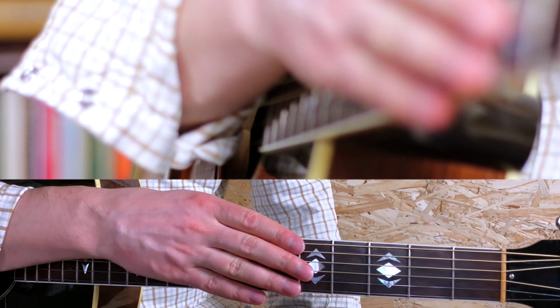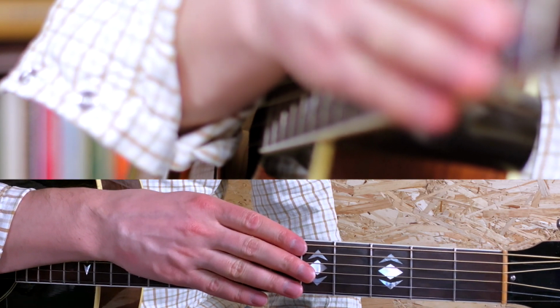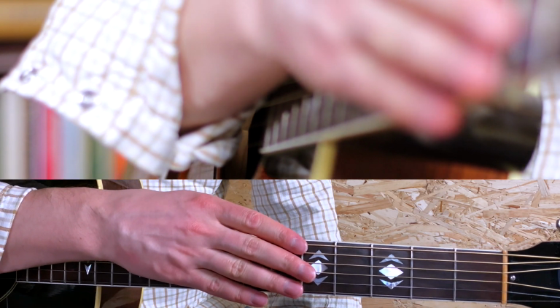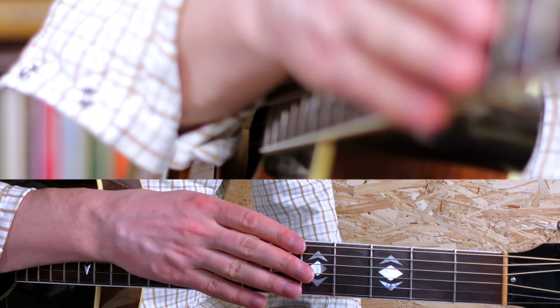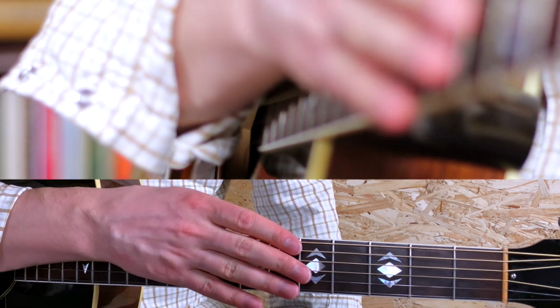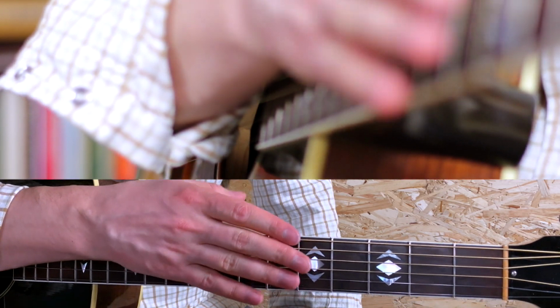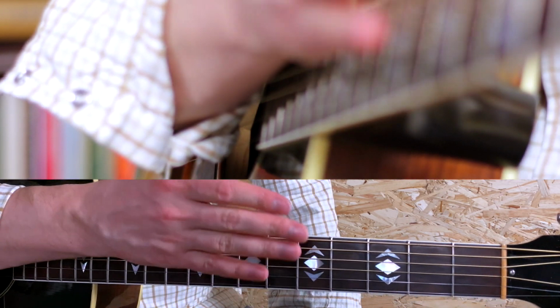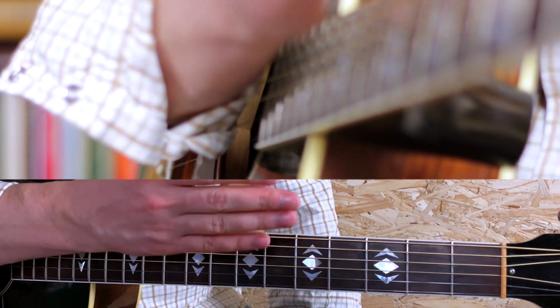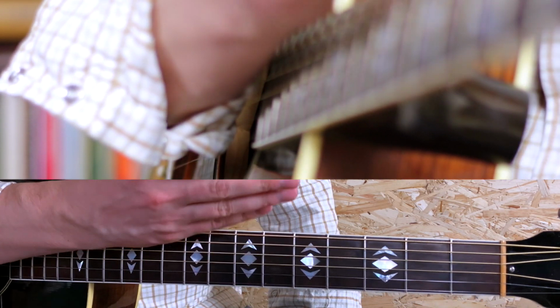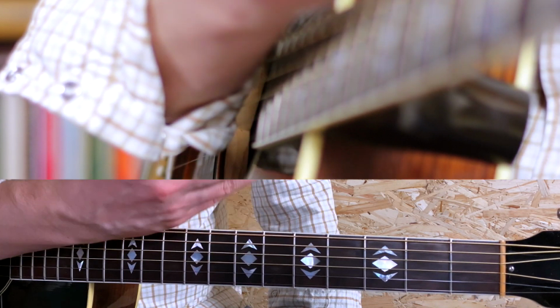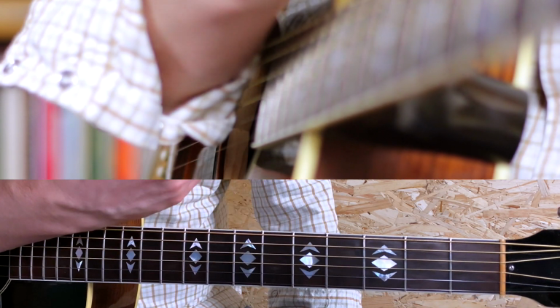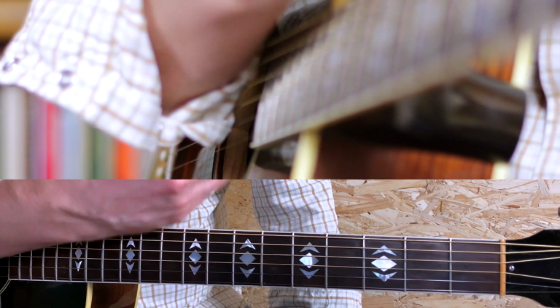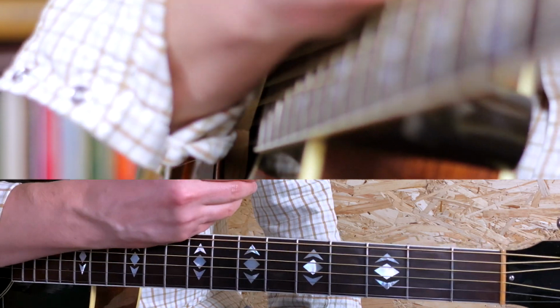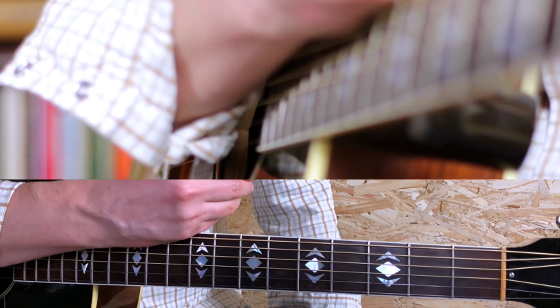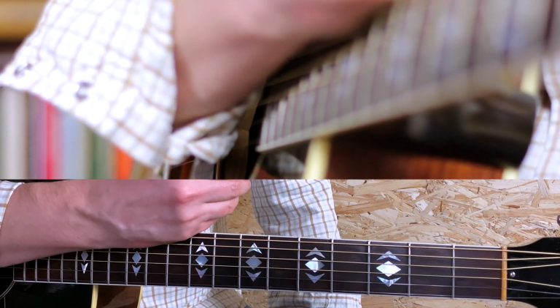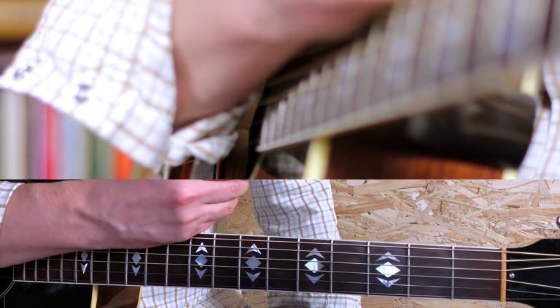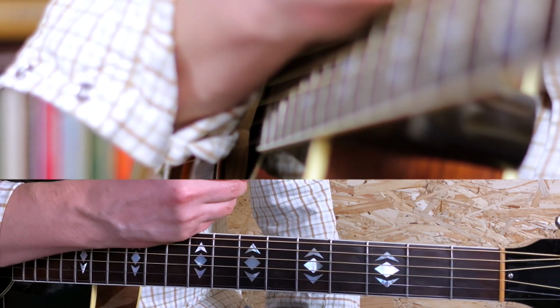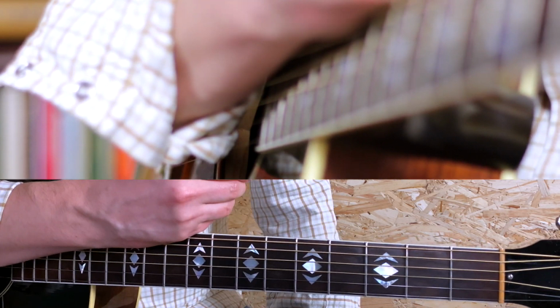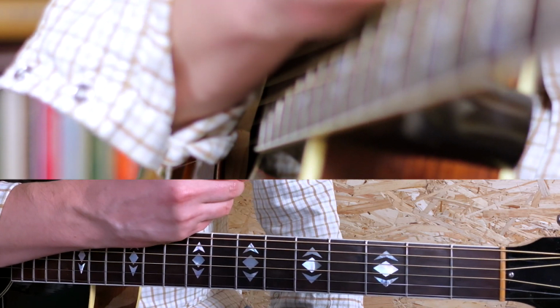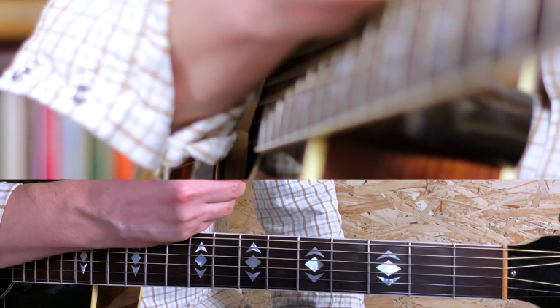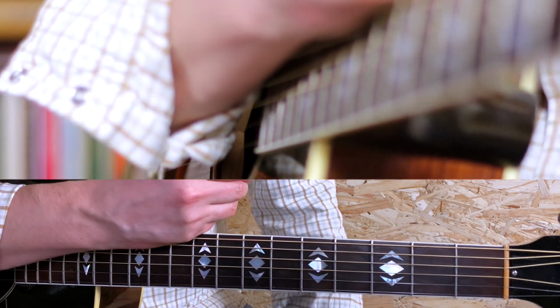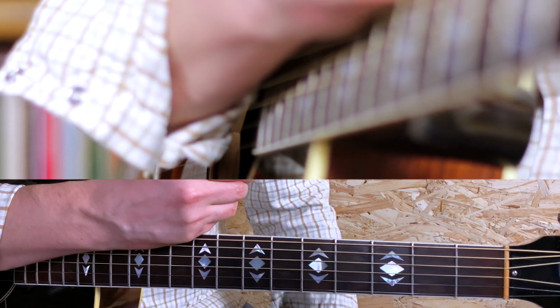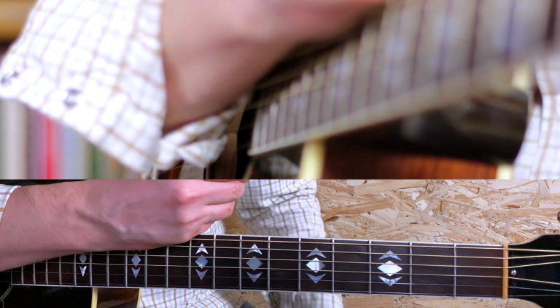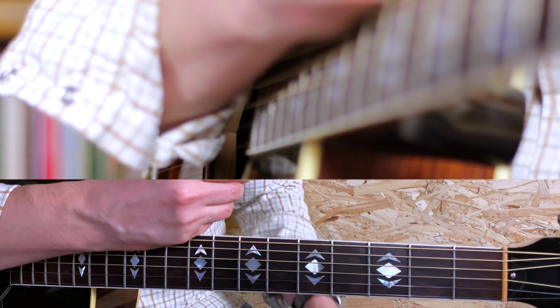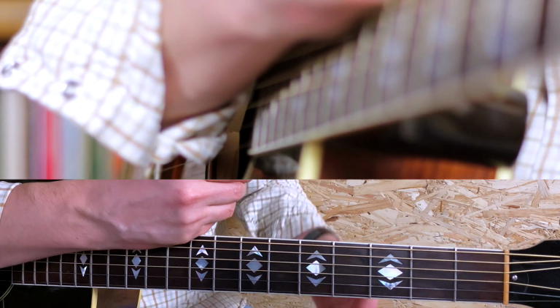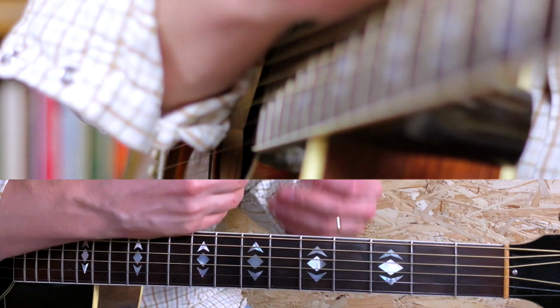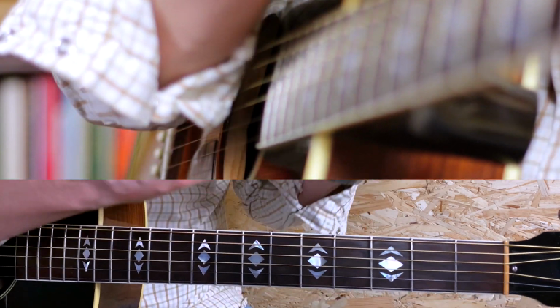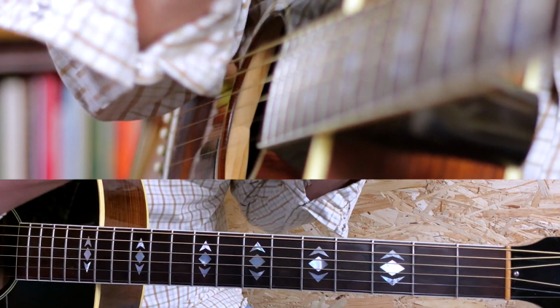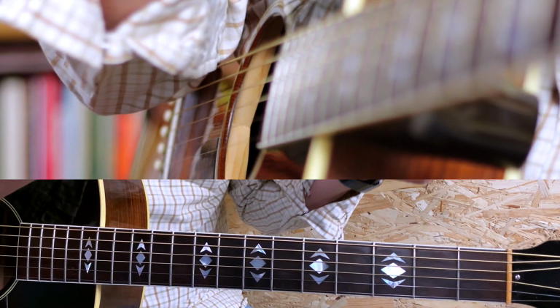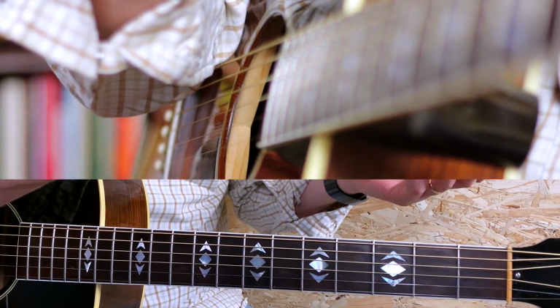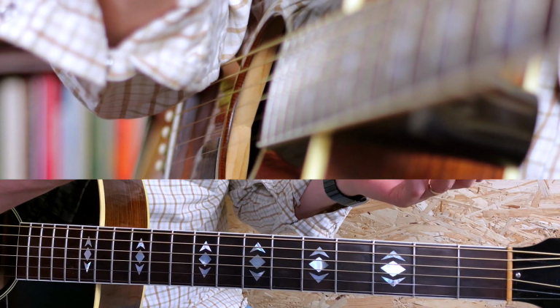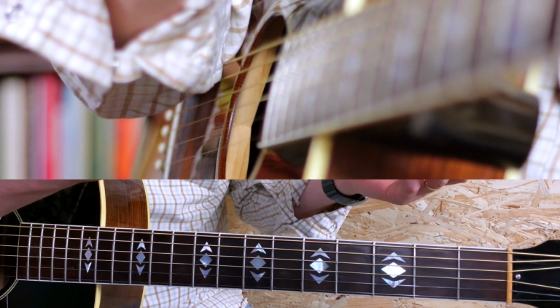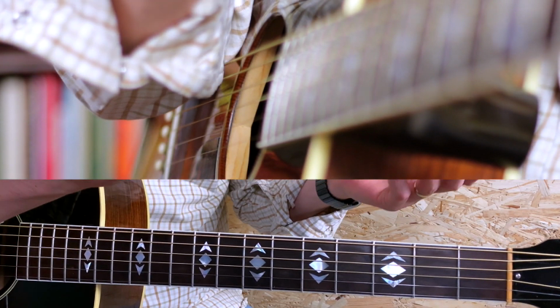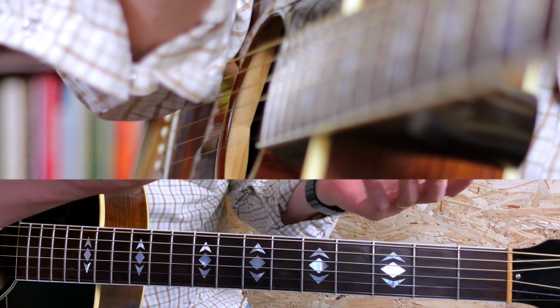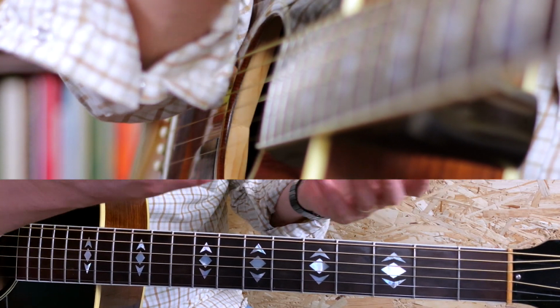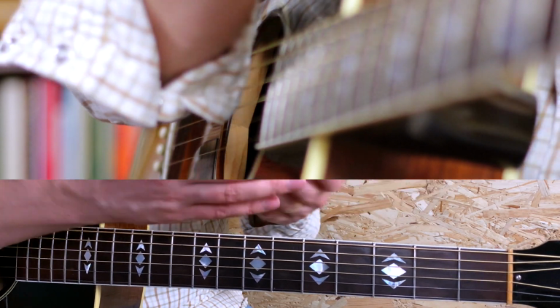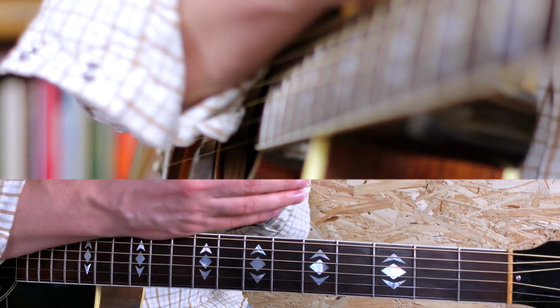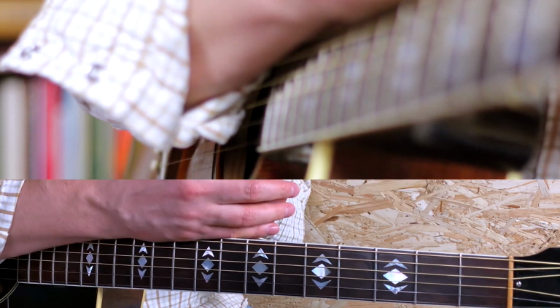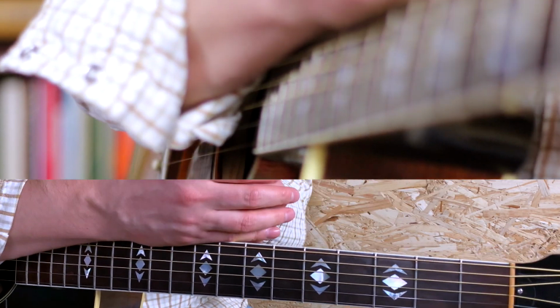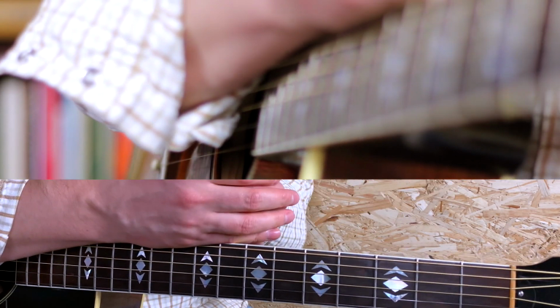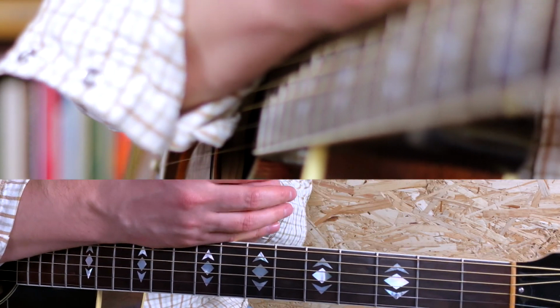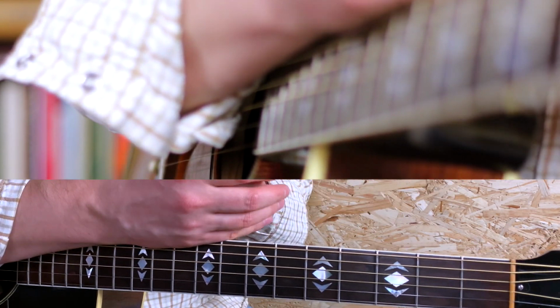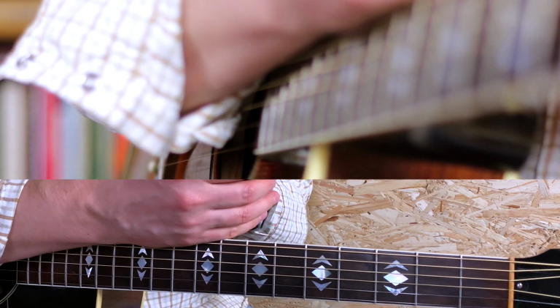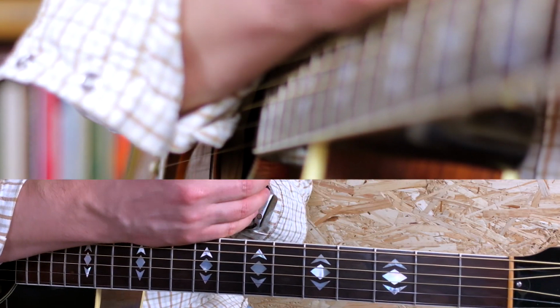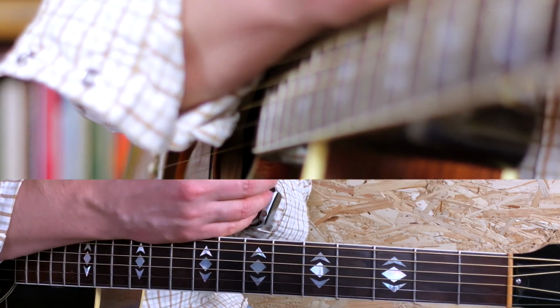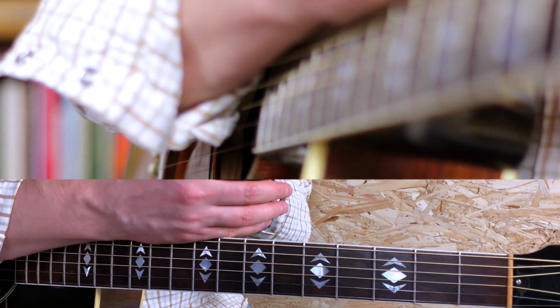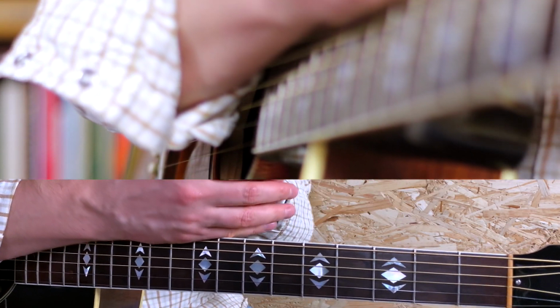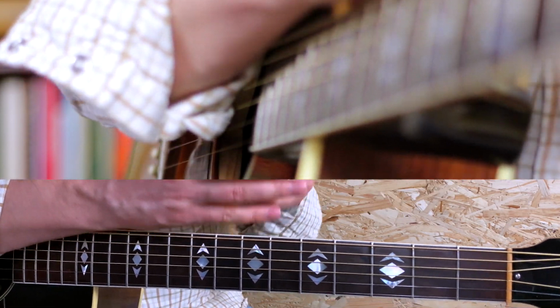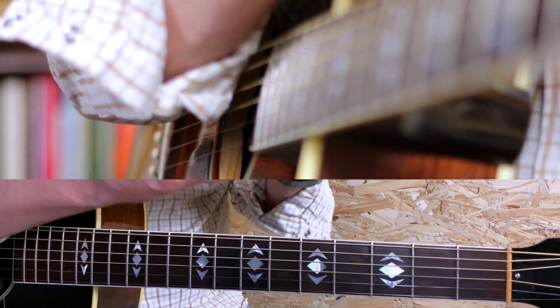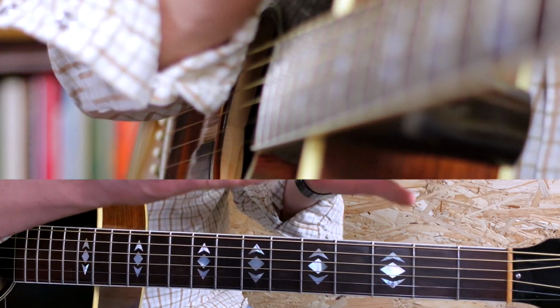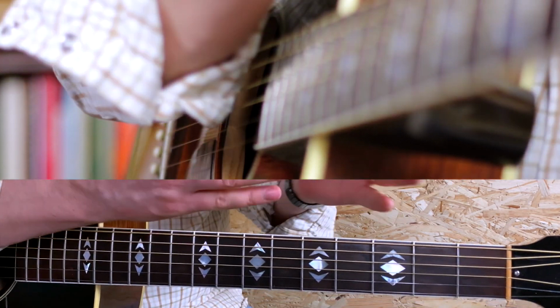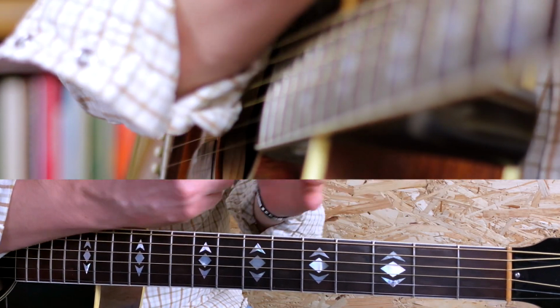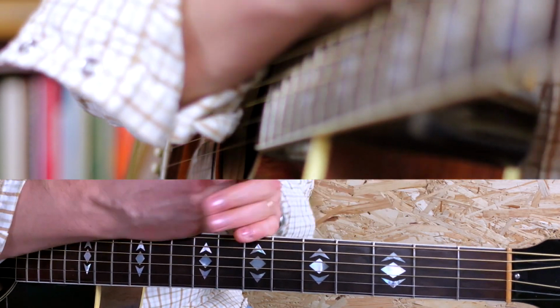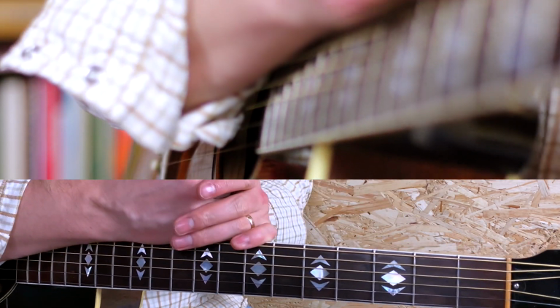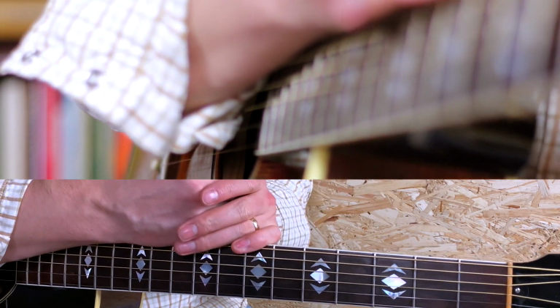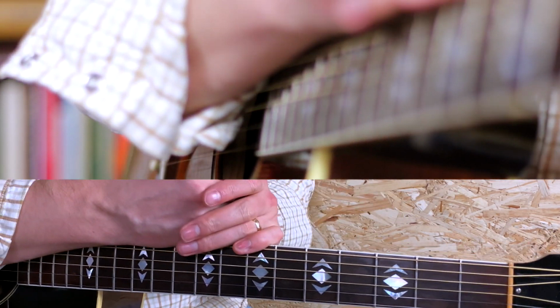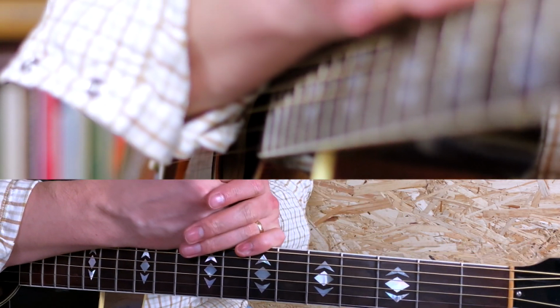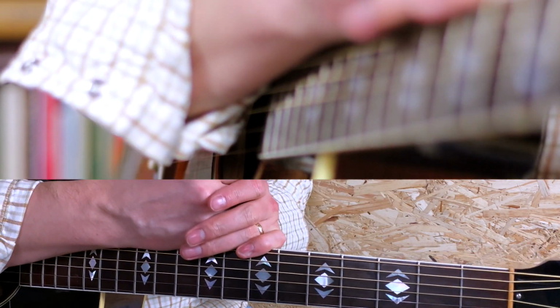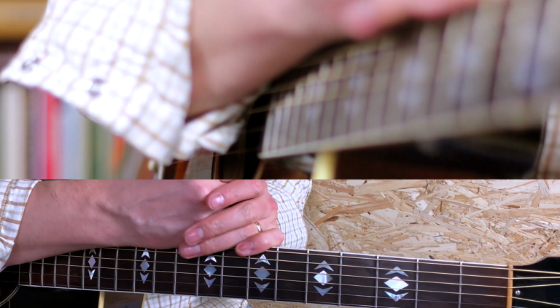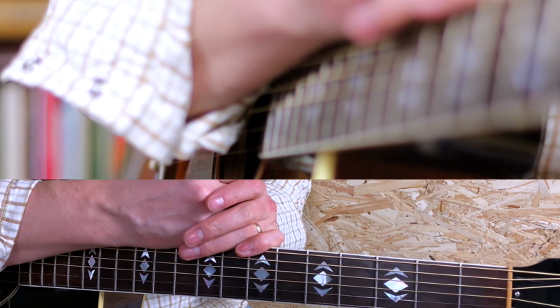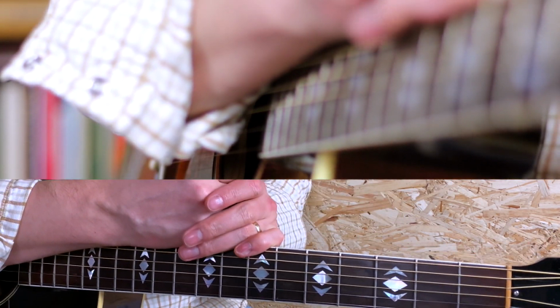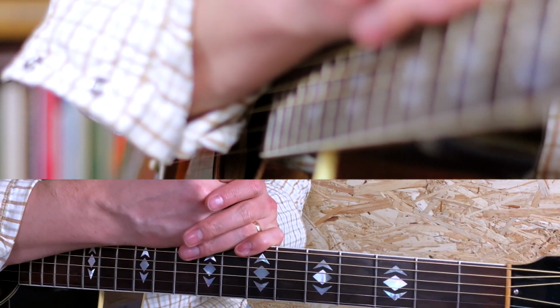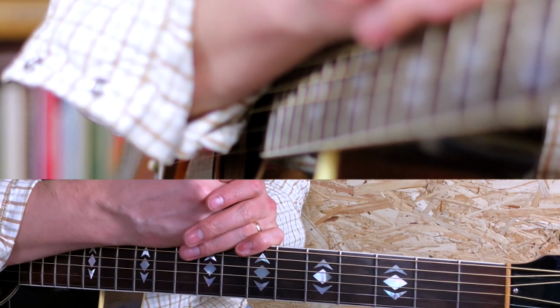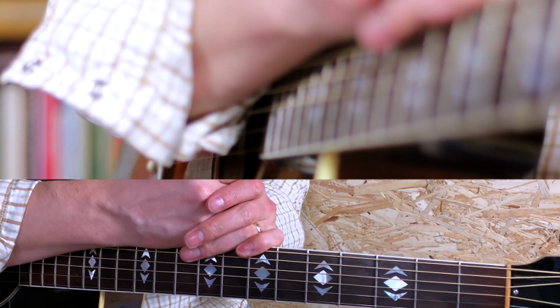I don't listen to his music much, but I admire the man. And I really love this riff, it's so cool.